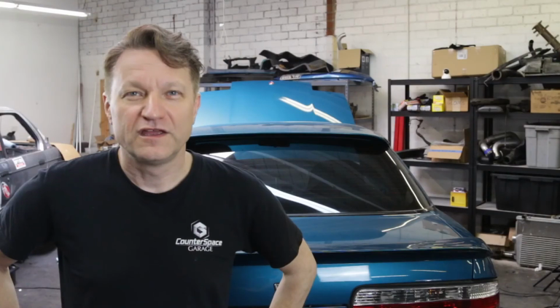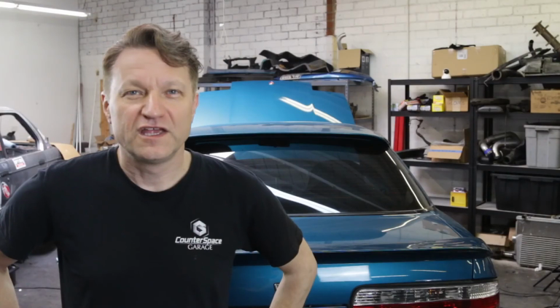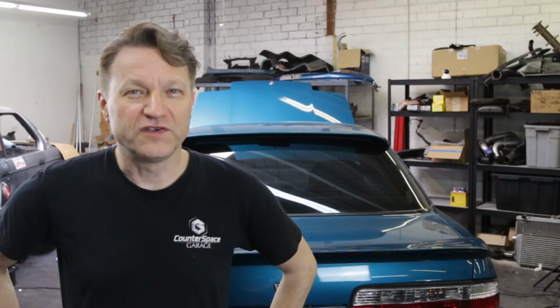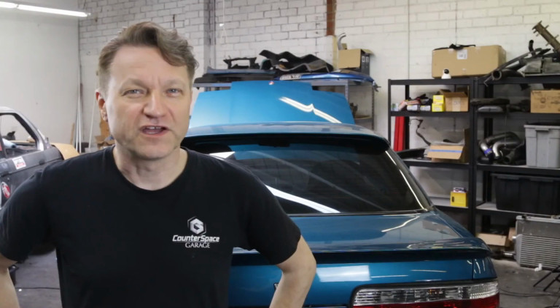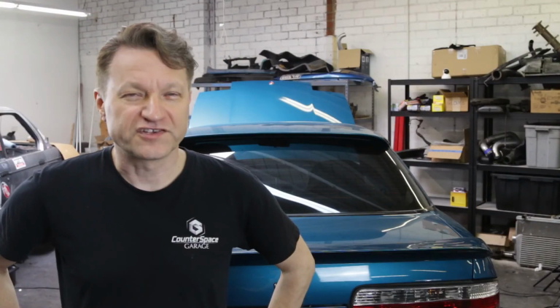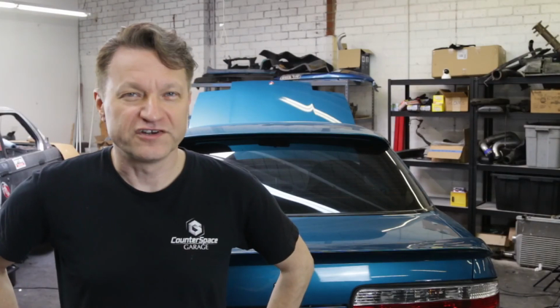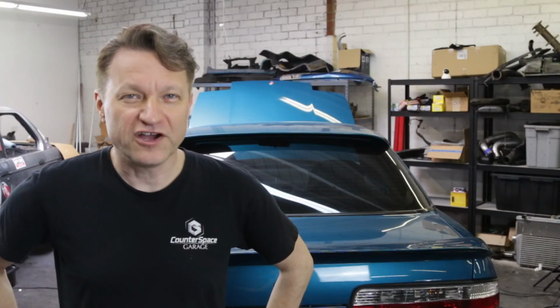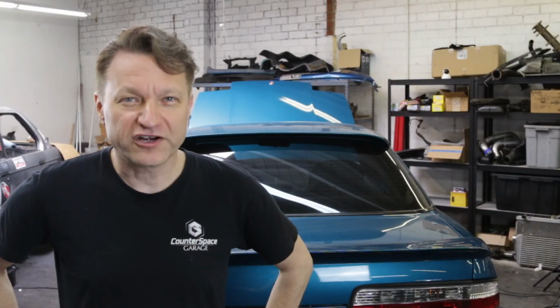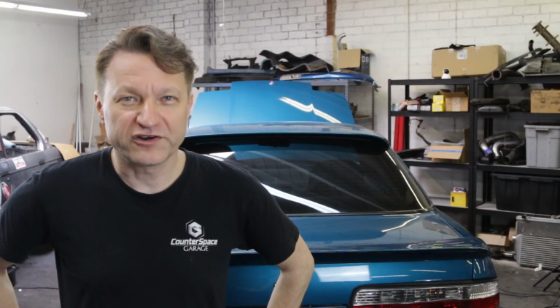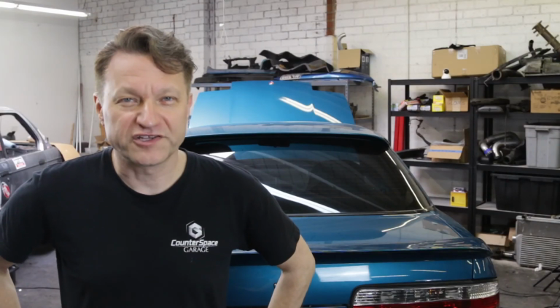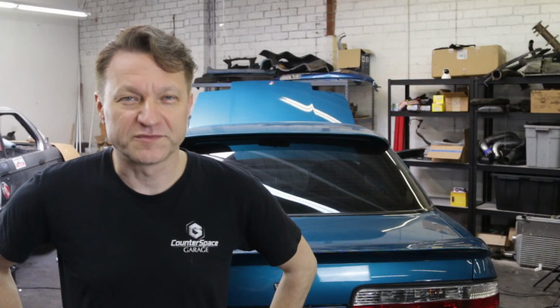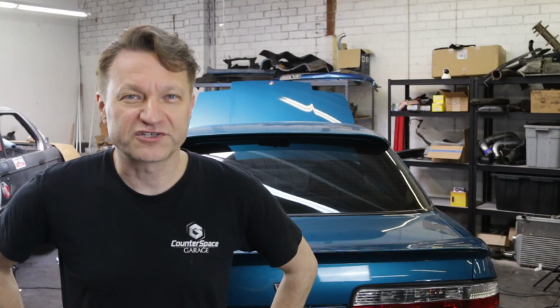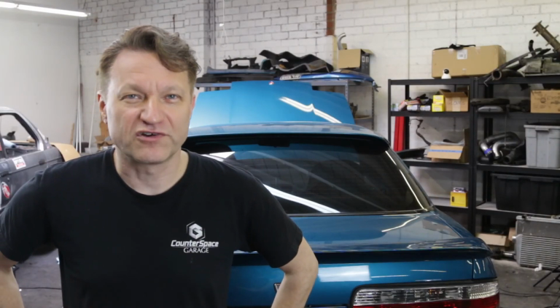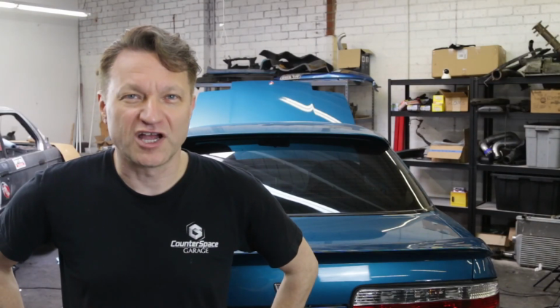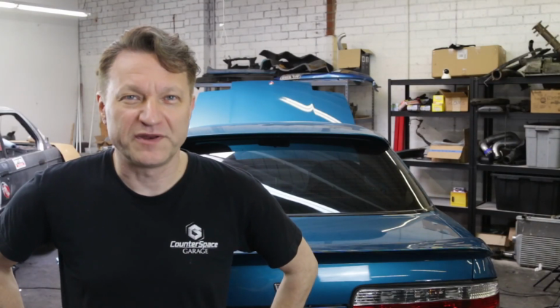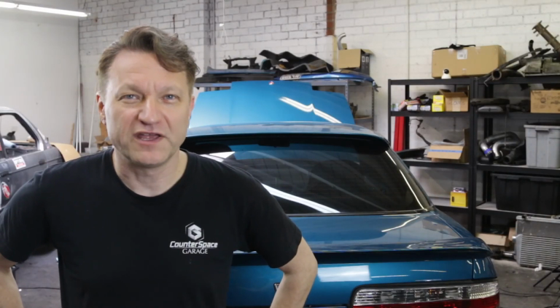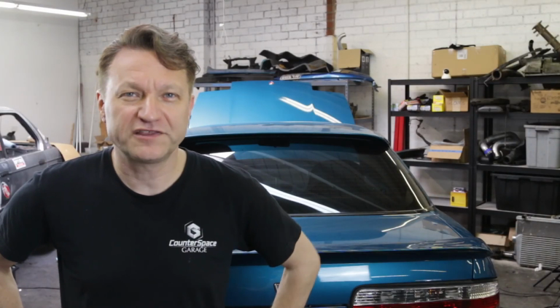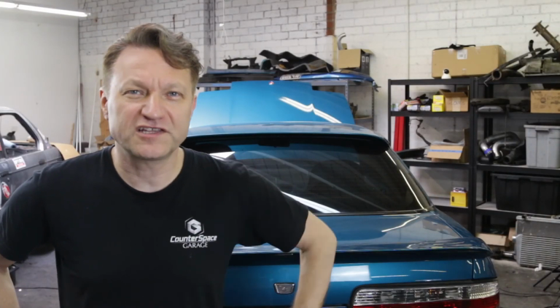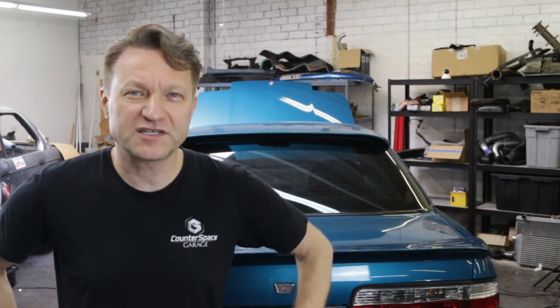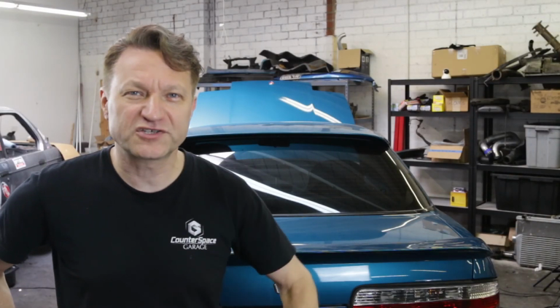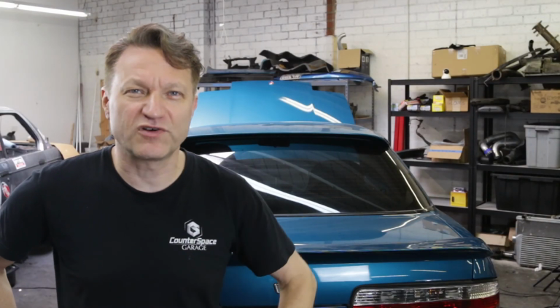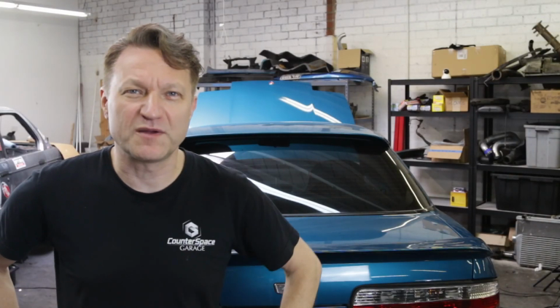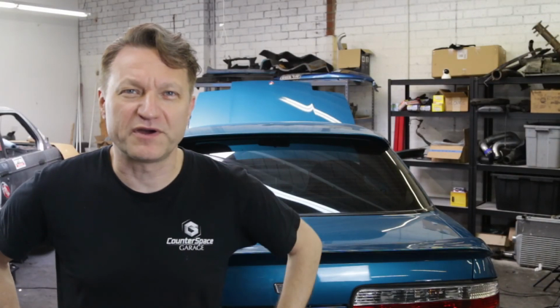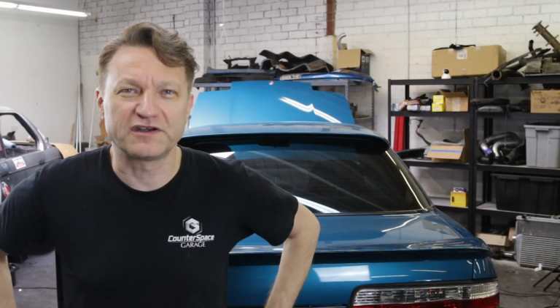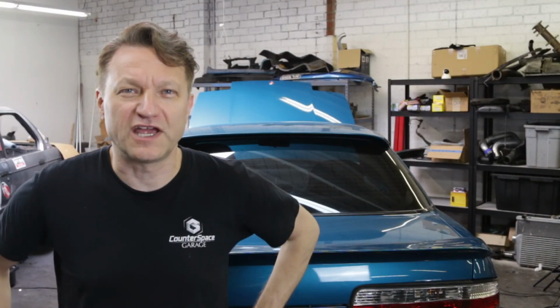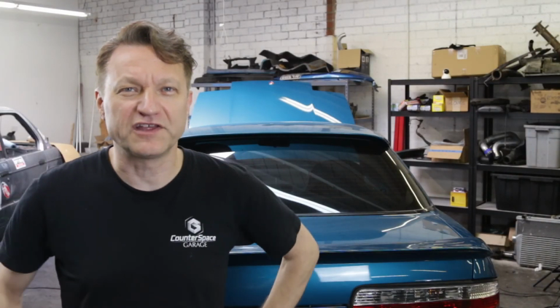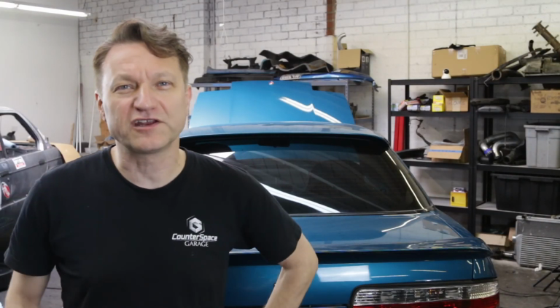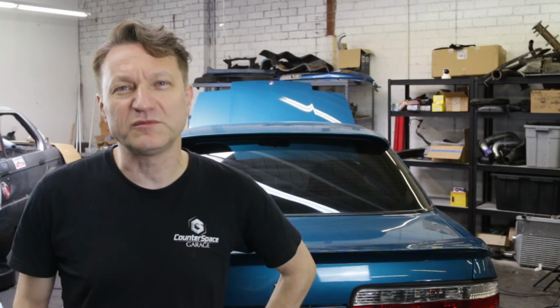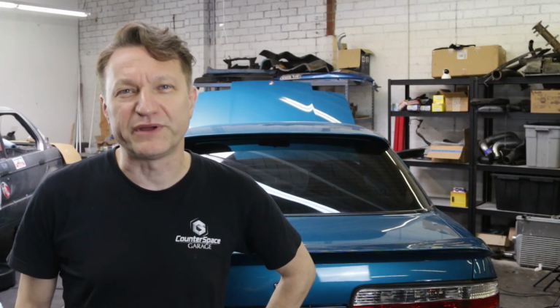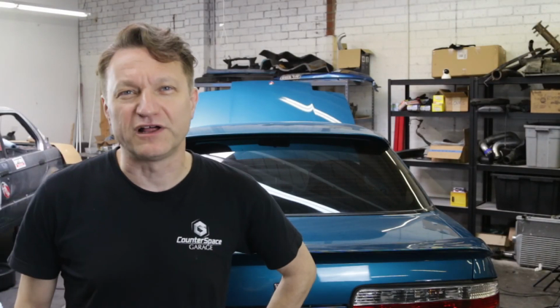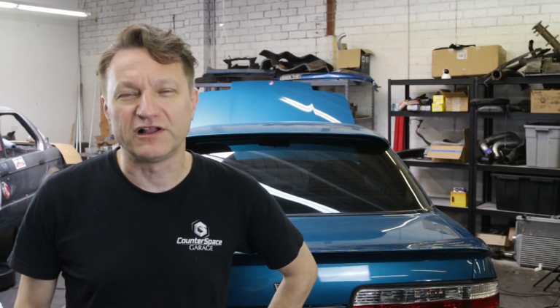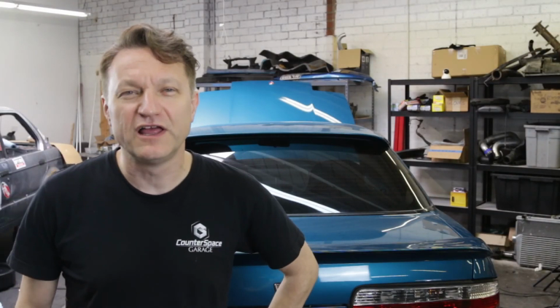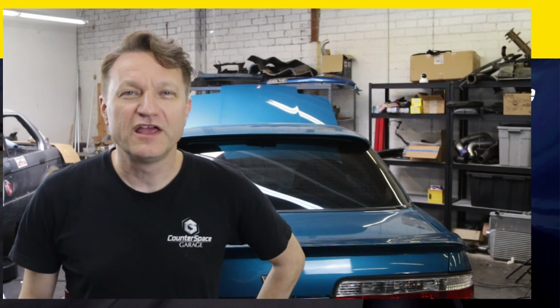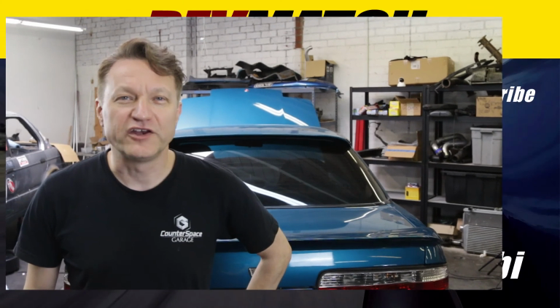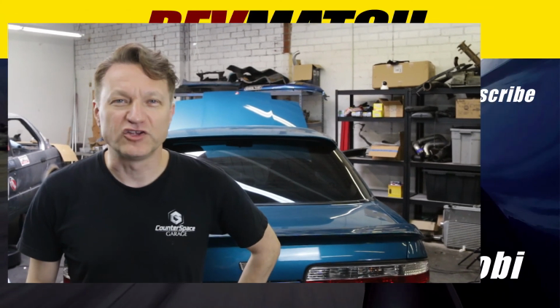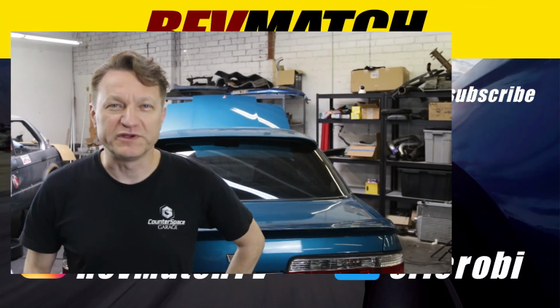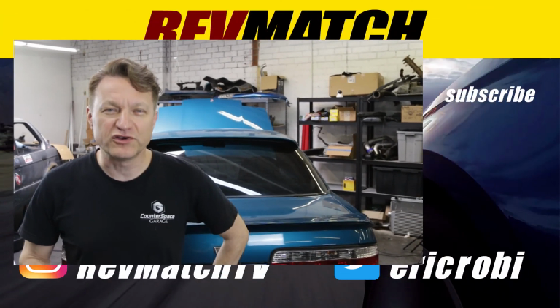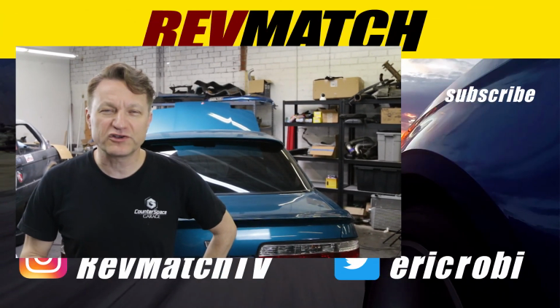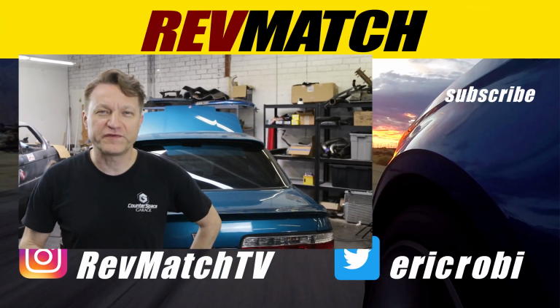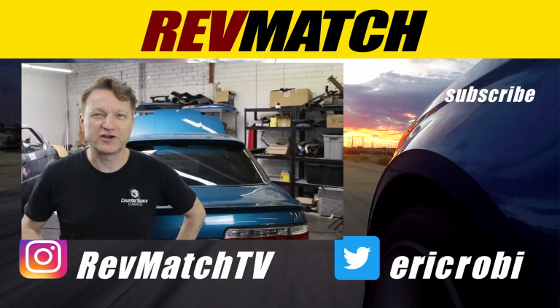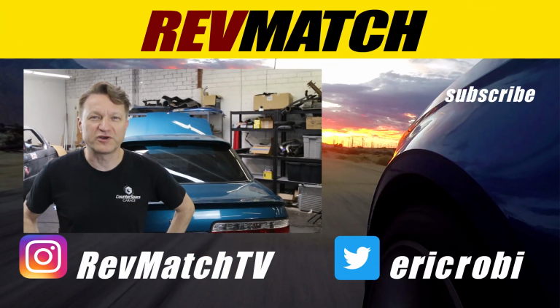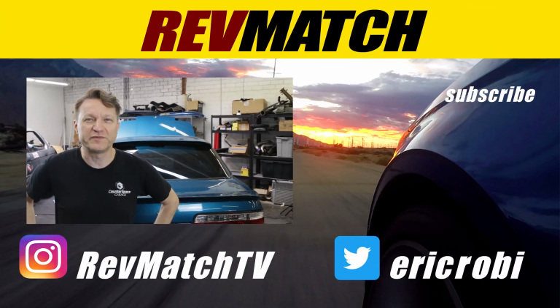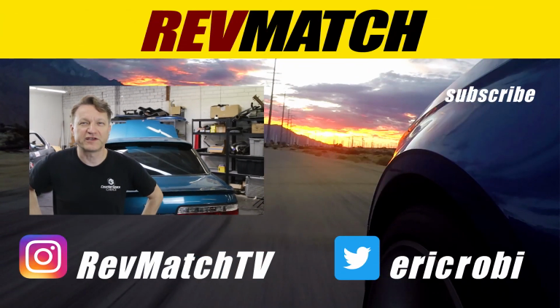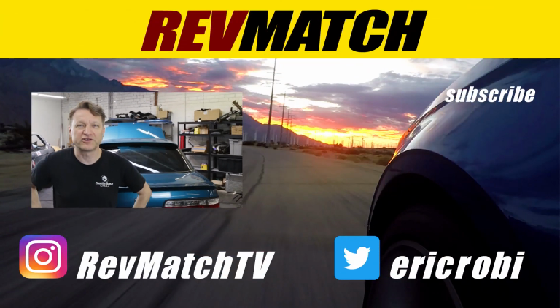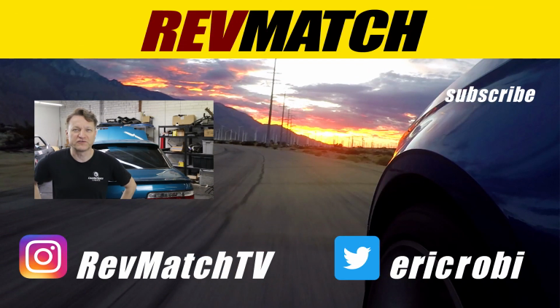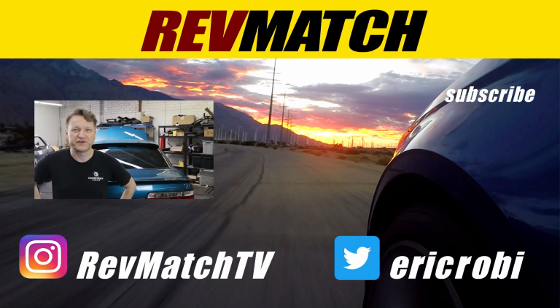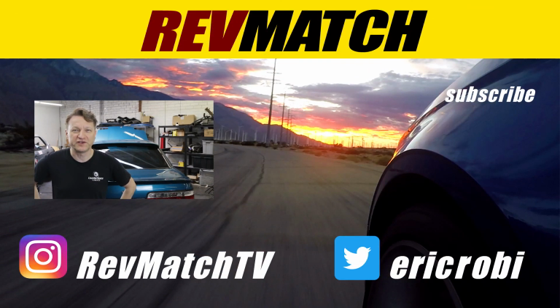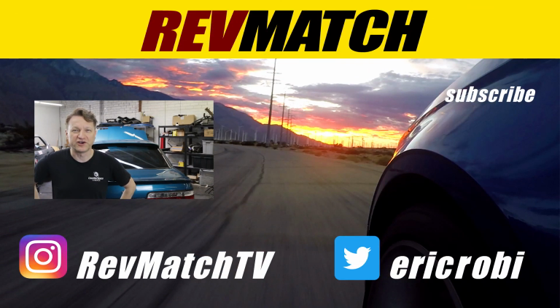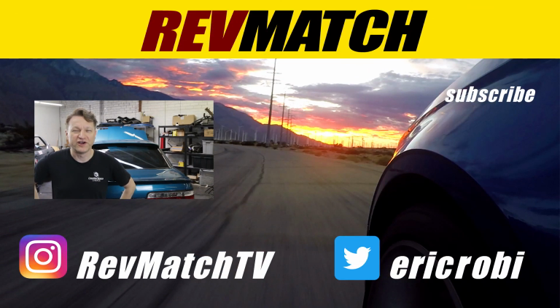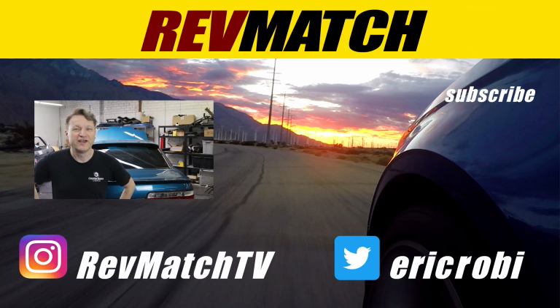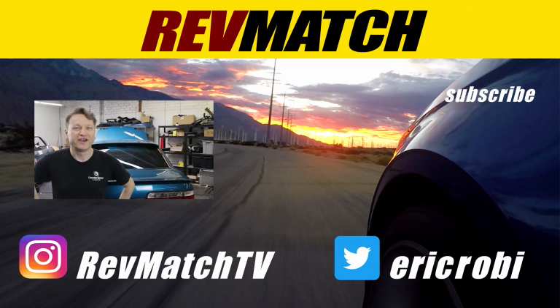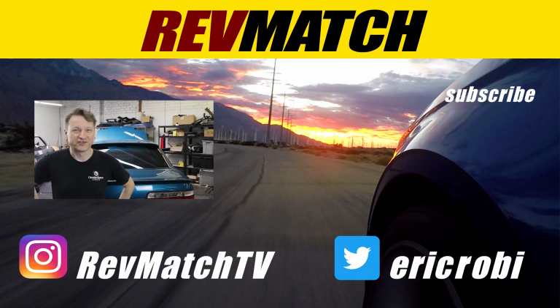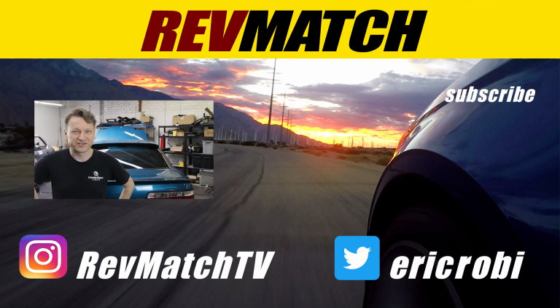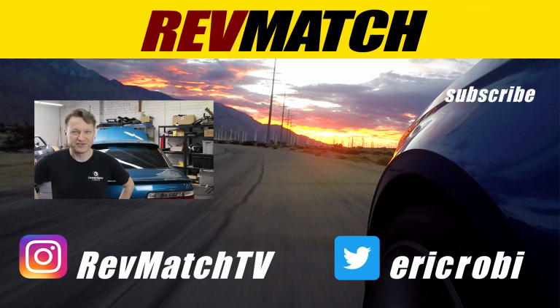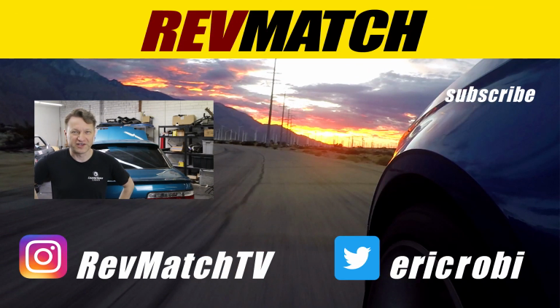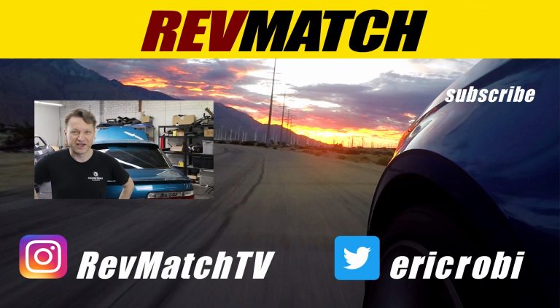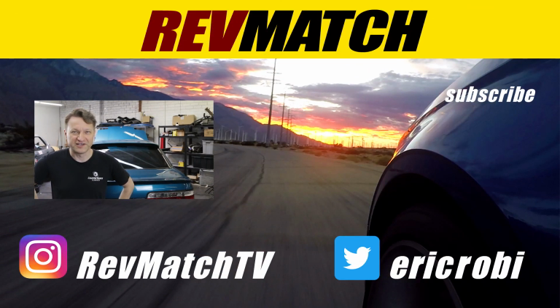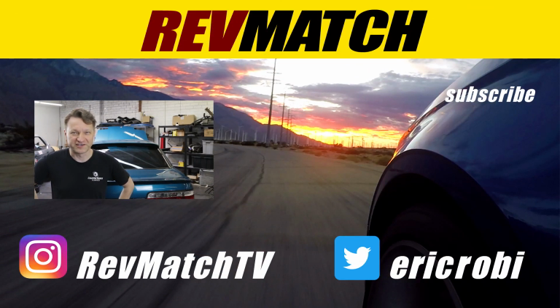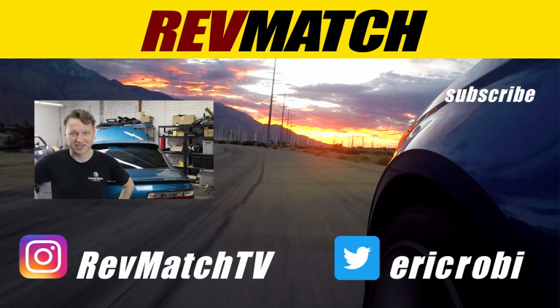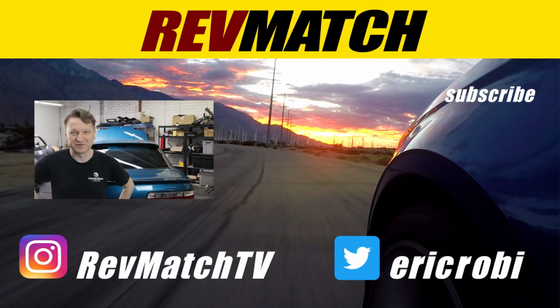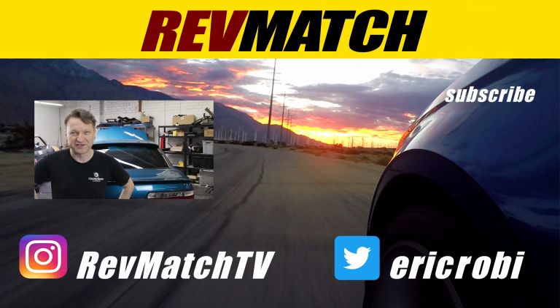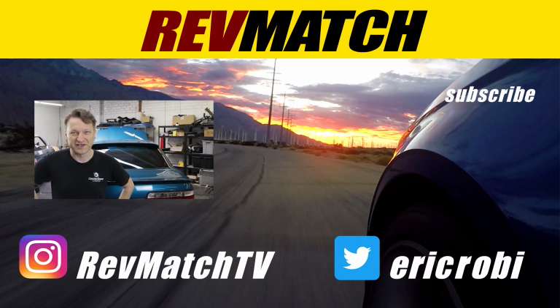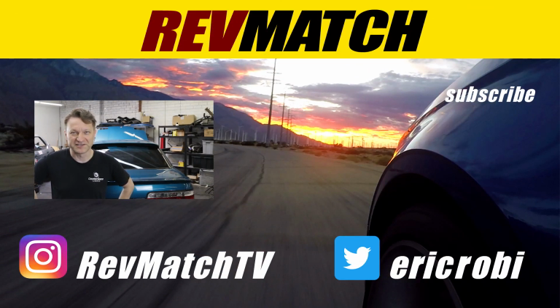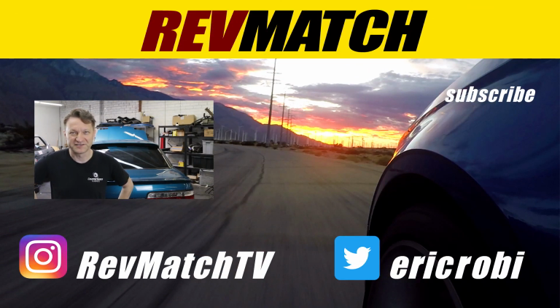If you guys are not already subscribed, hit that subscribe button and that little bell and you'll be notified when I make another video. I'll see you guys in a couple days.